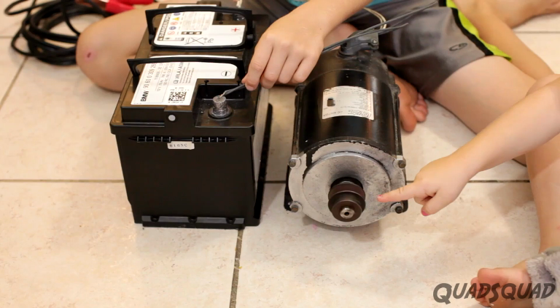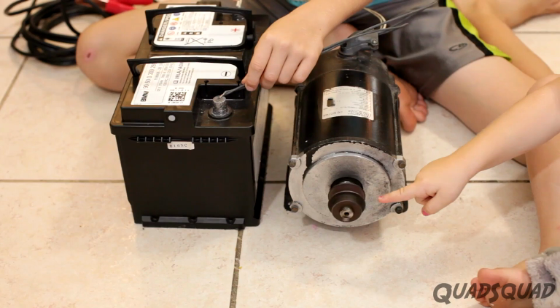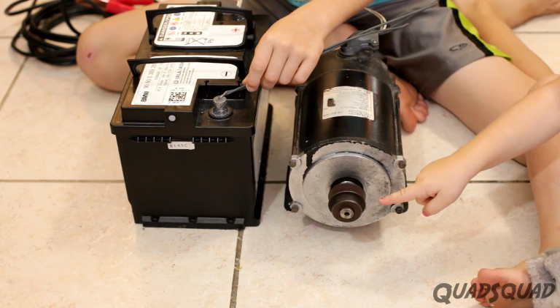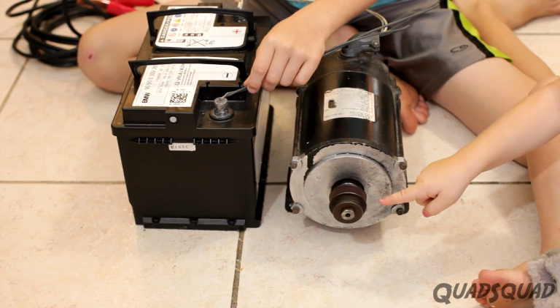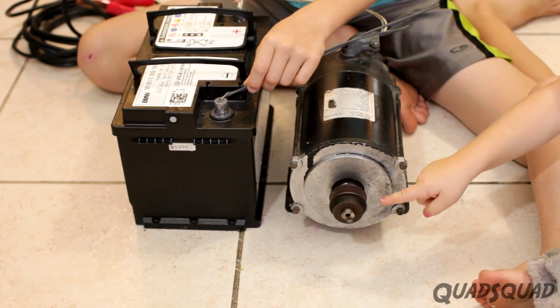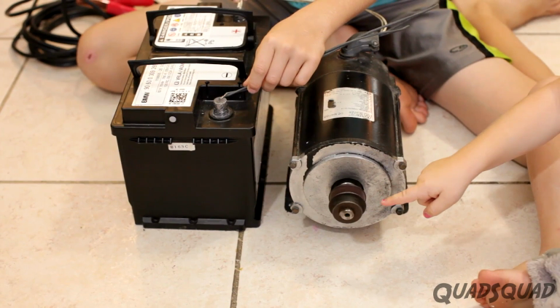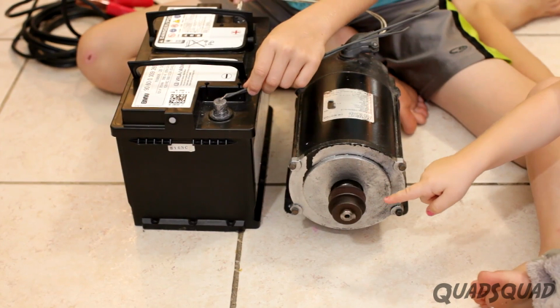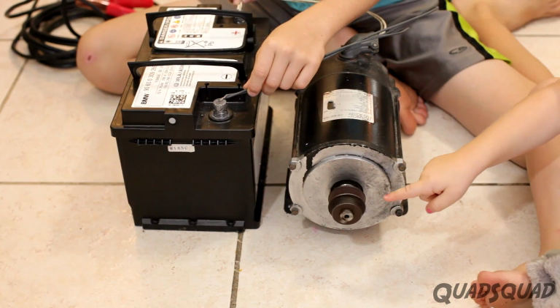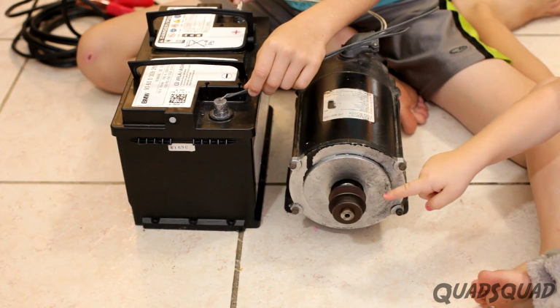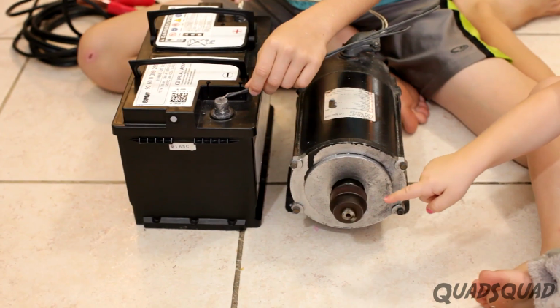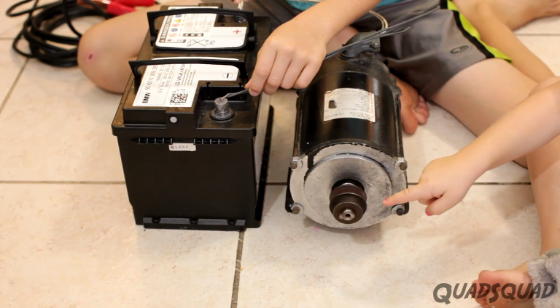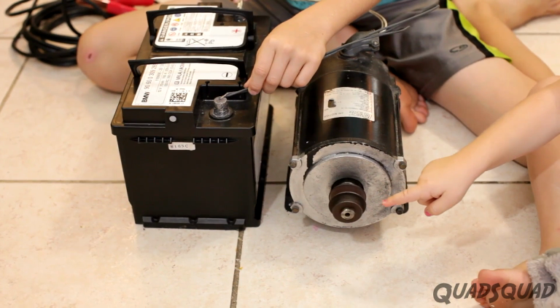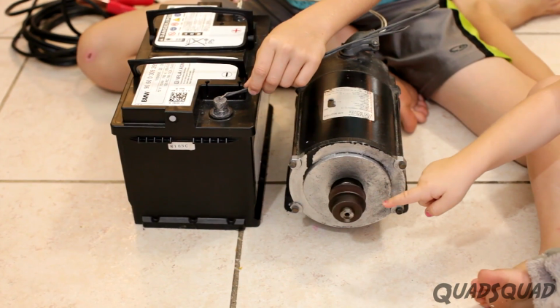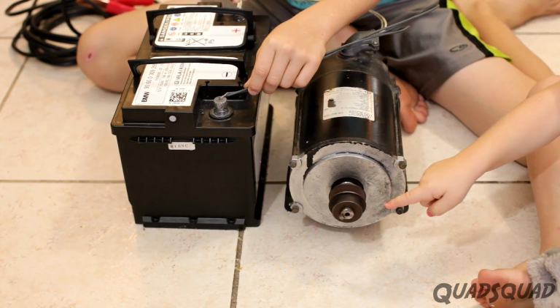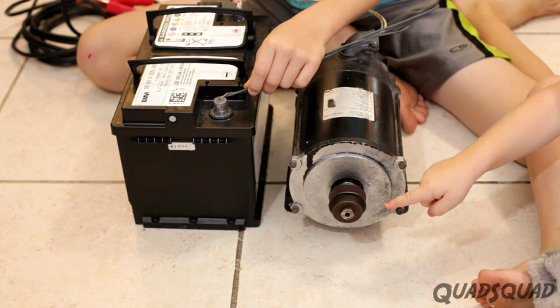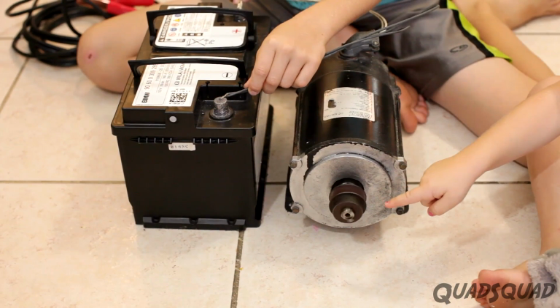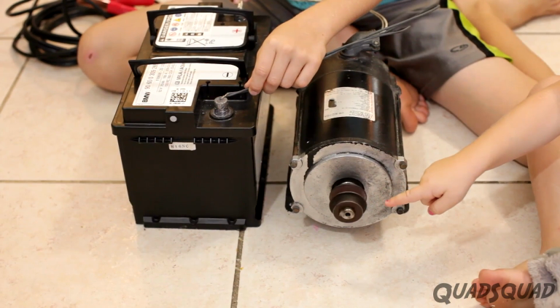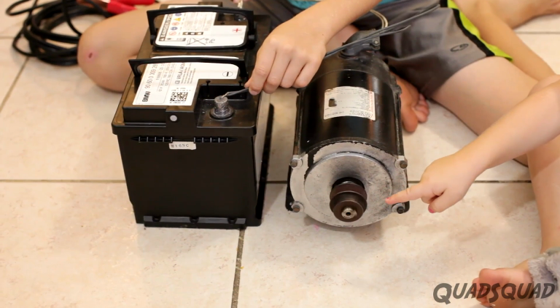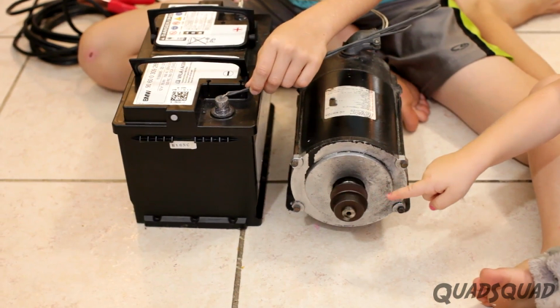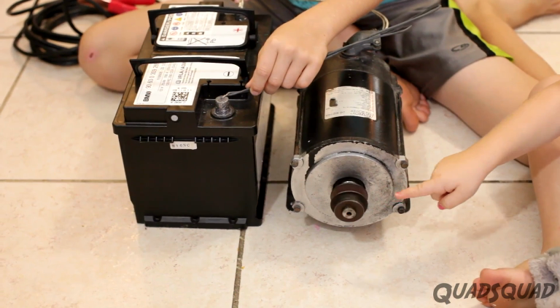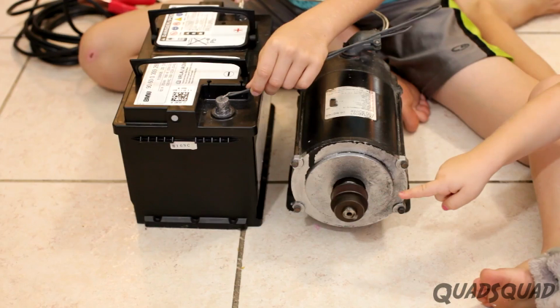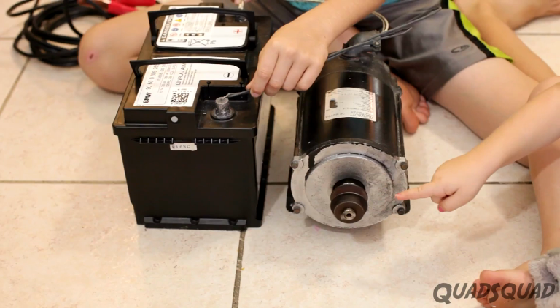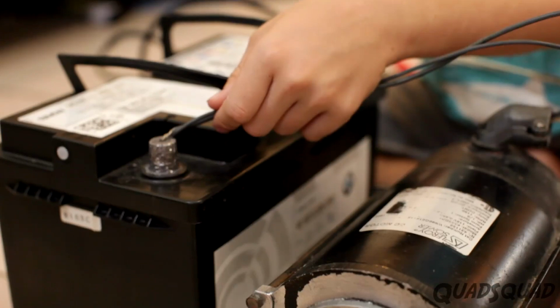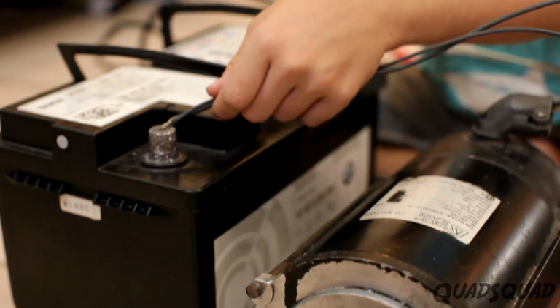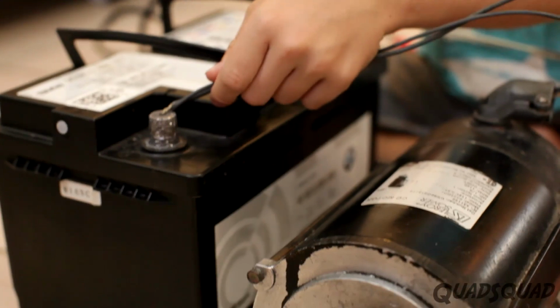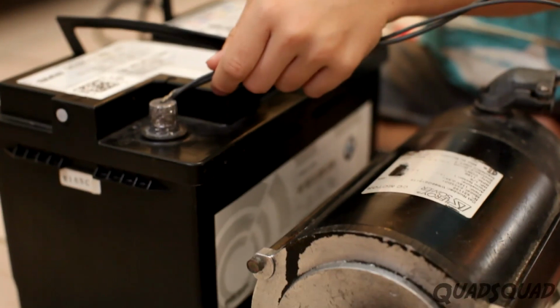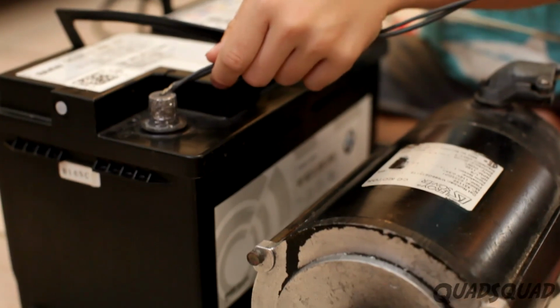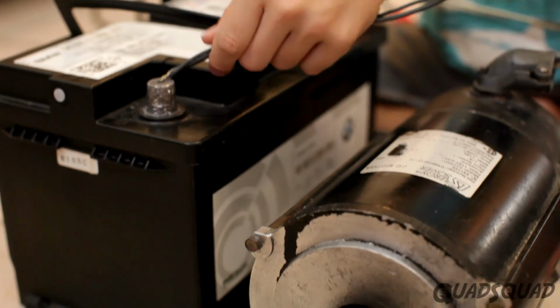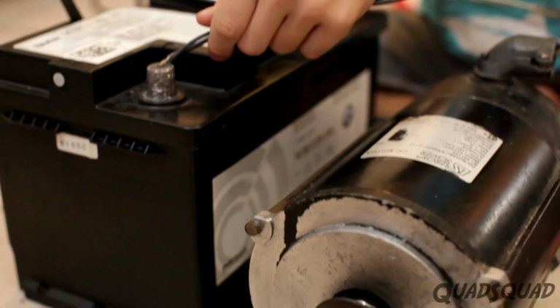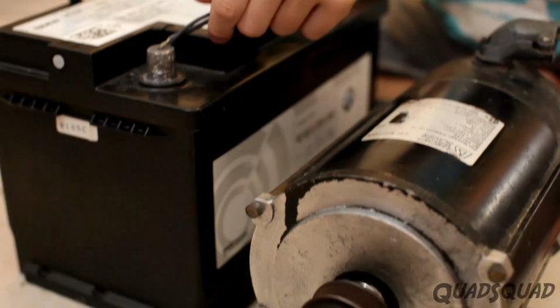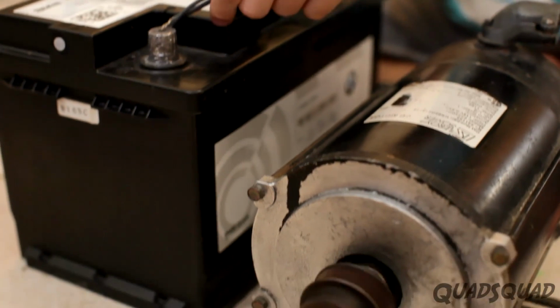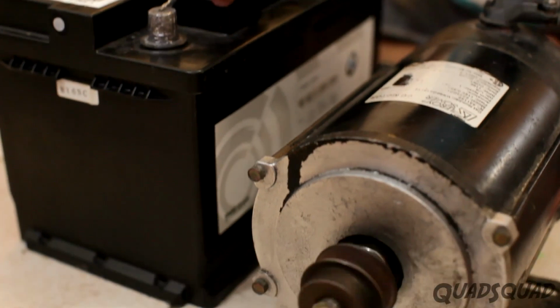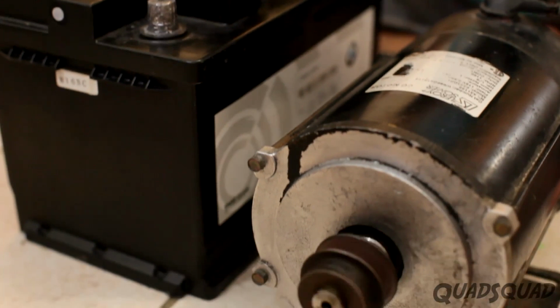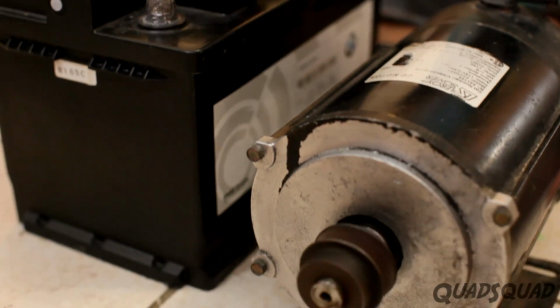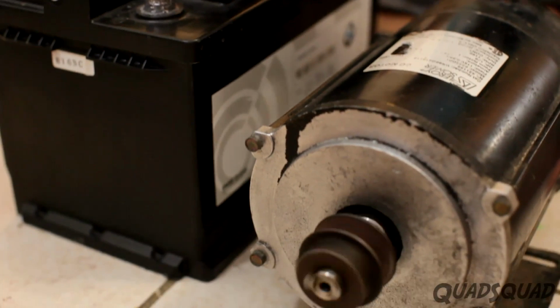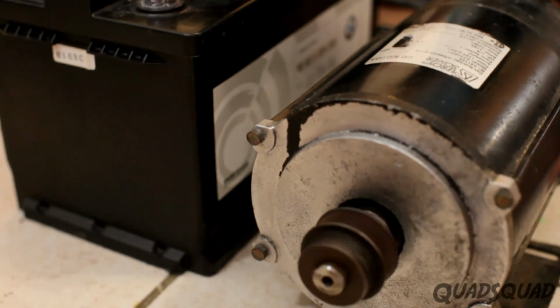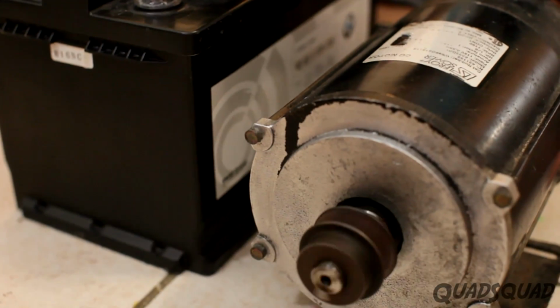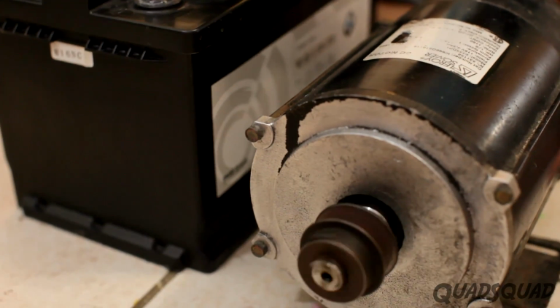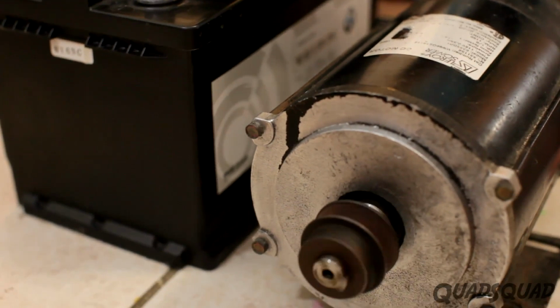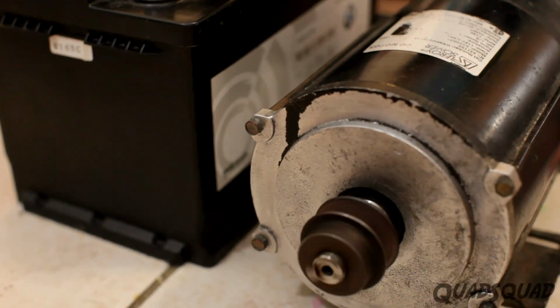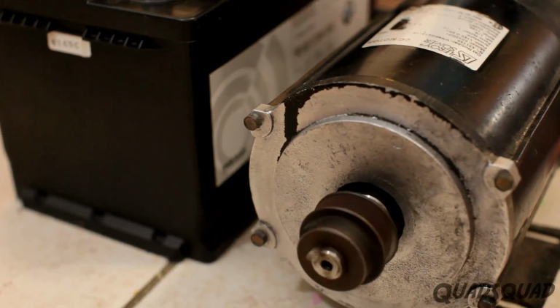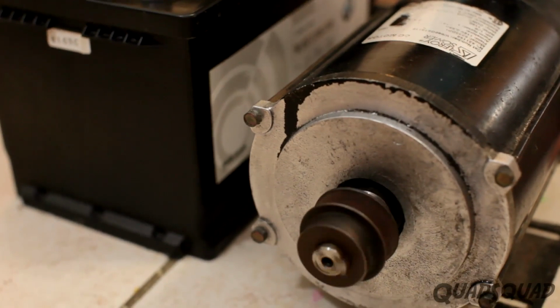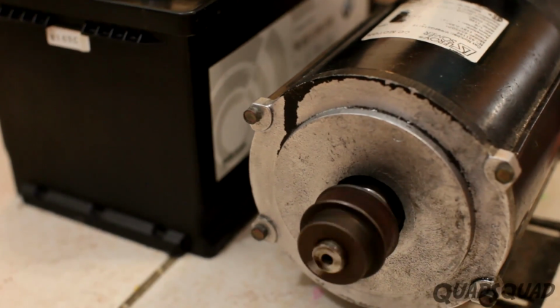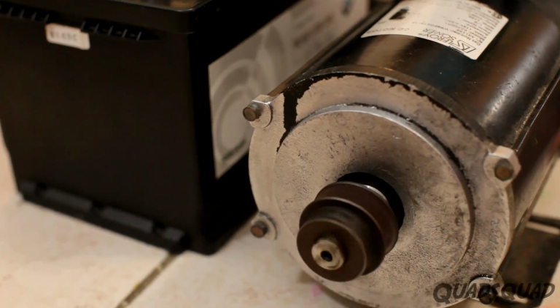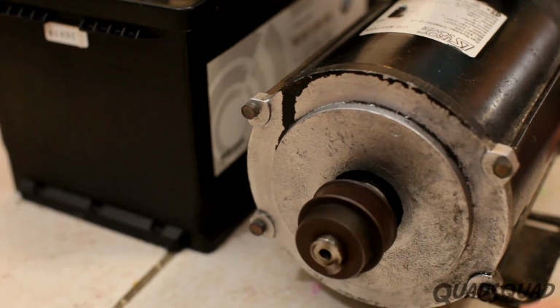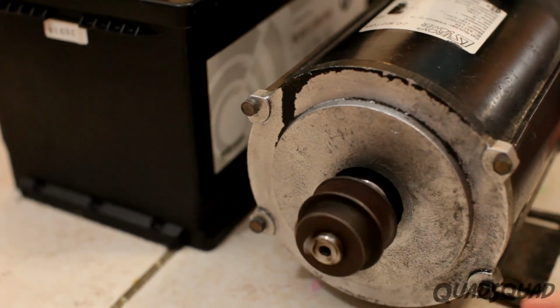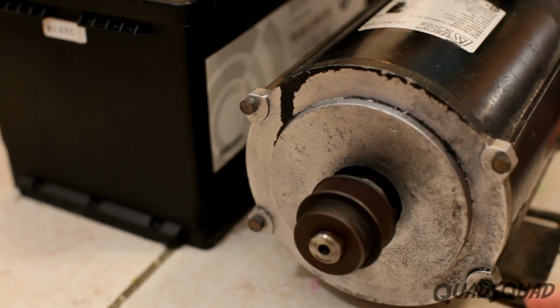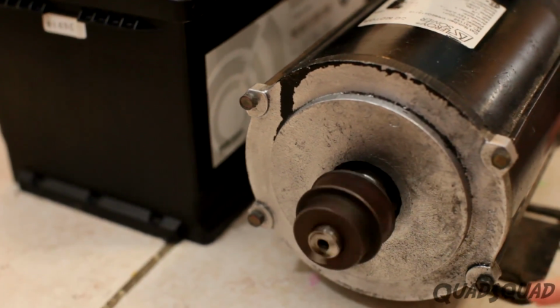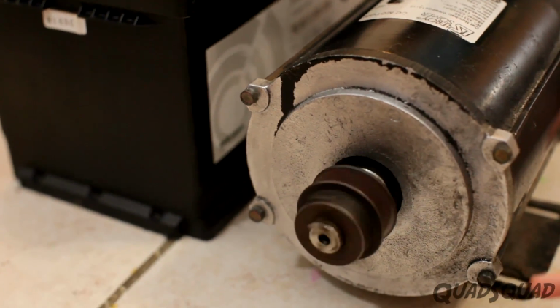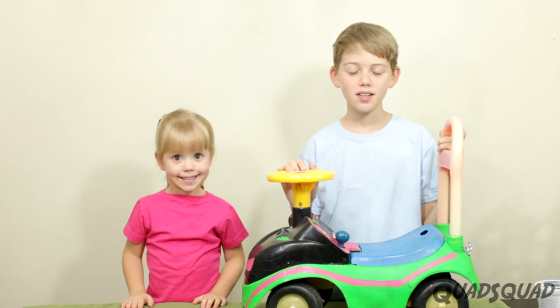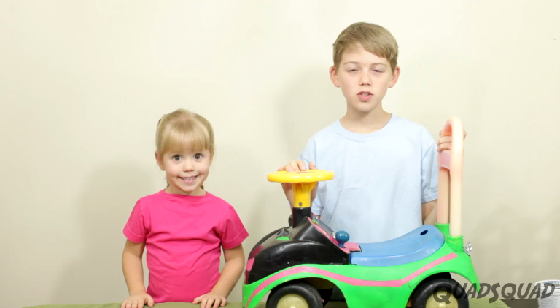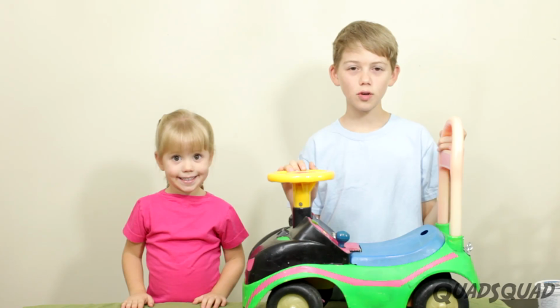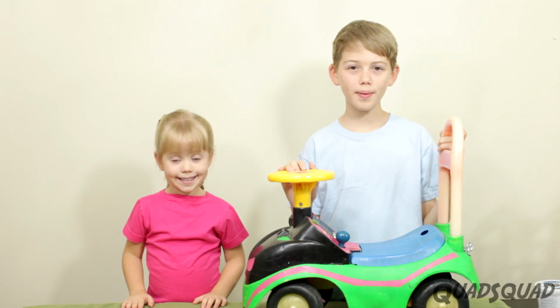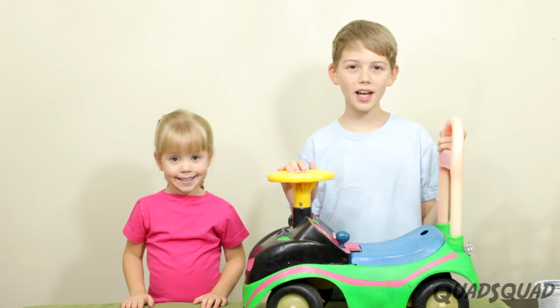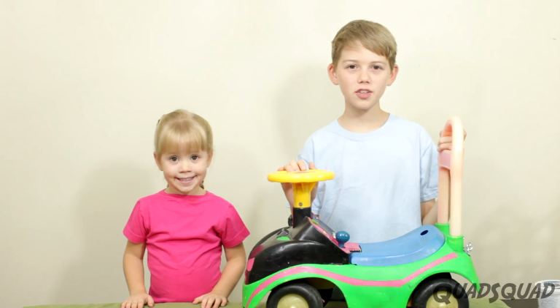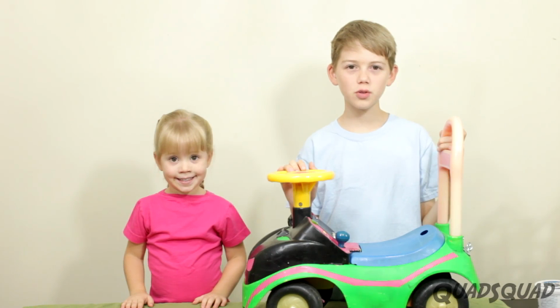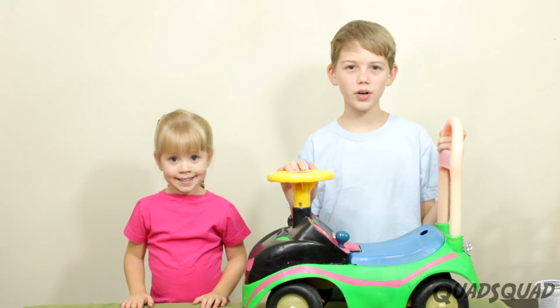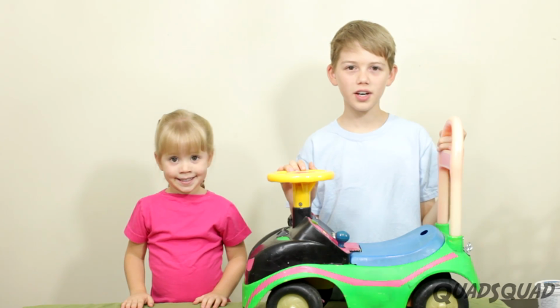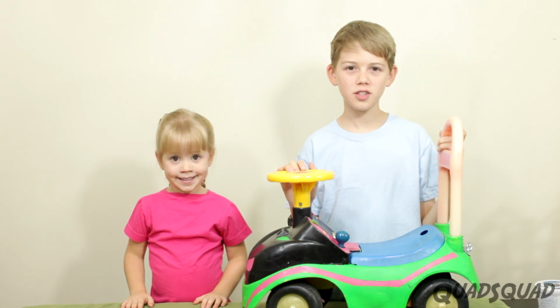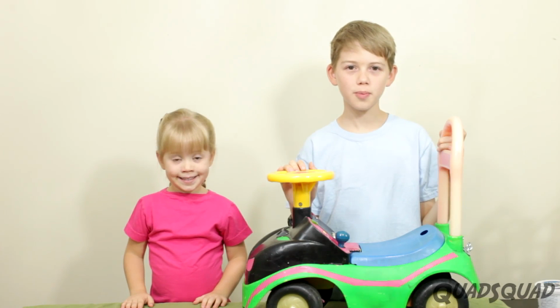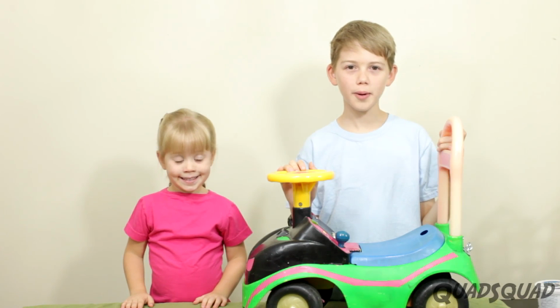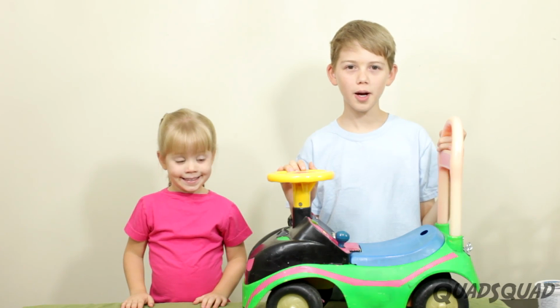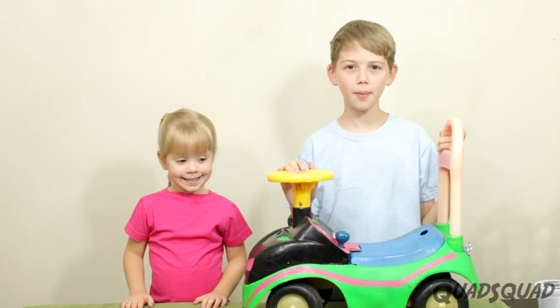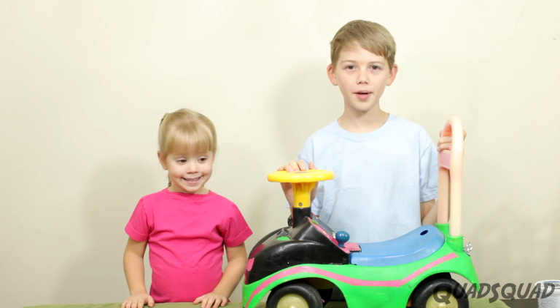This is an elevator door motor. See how it spins? So back to our experiment.